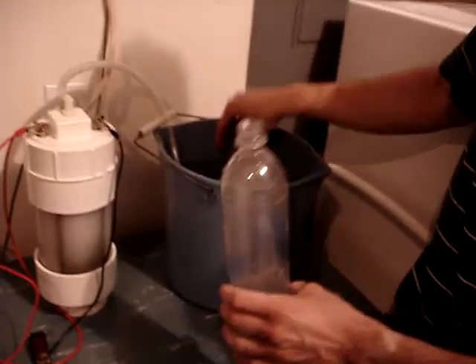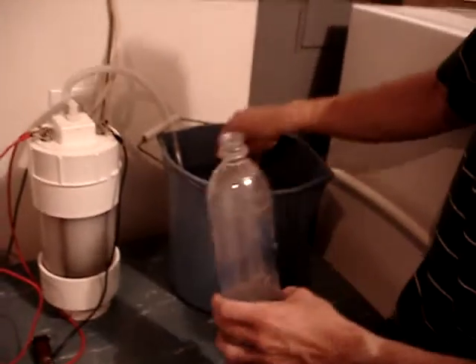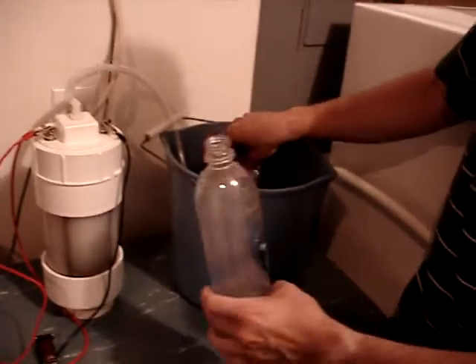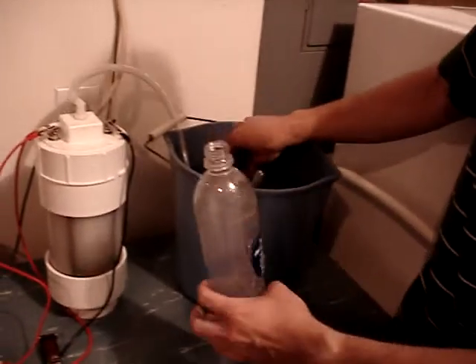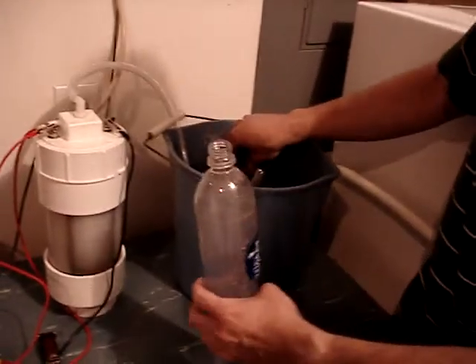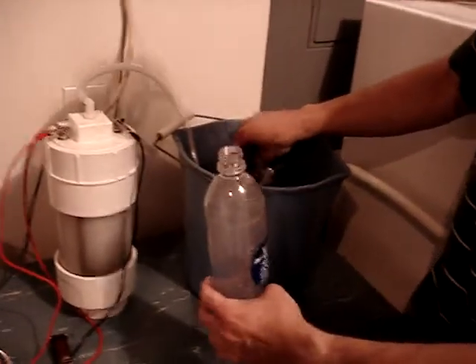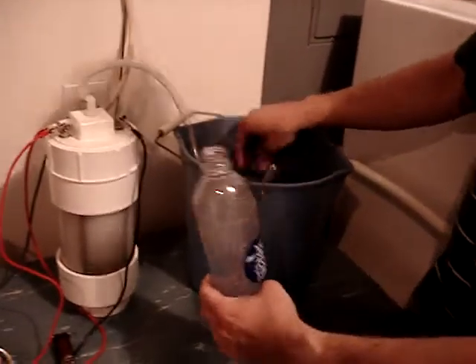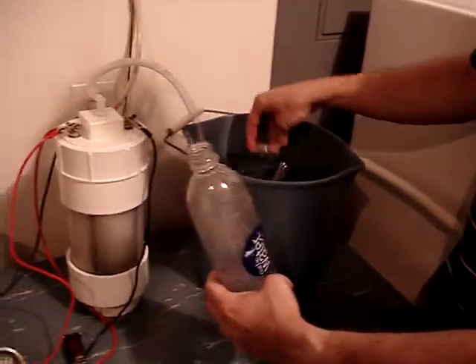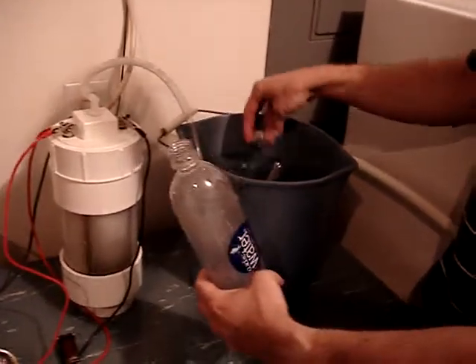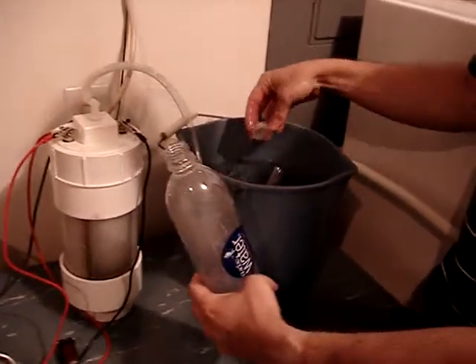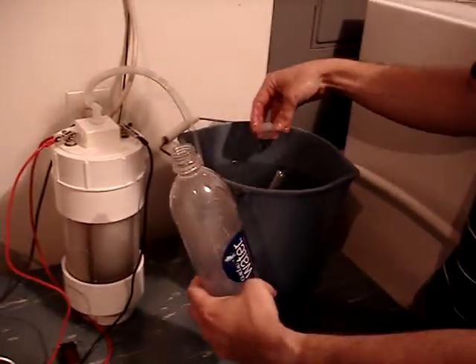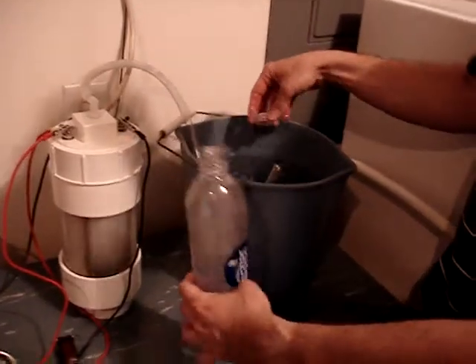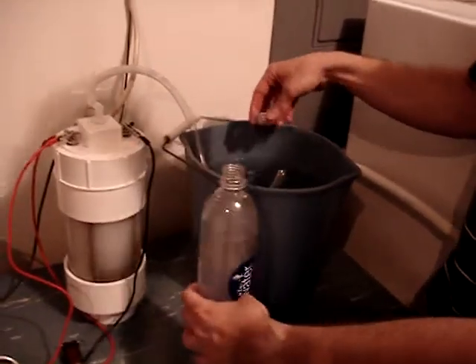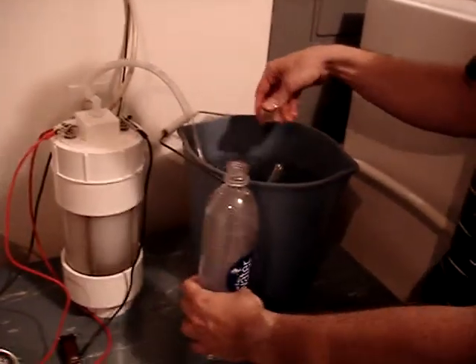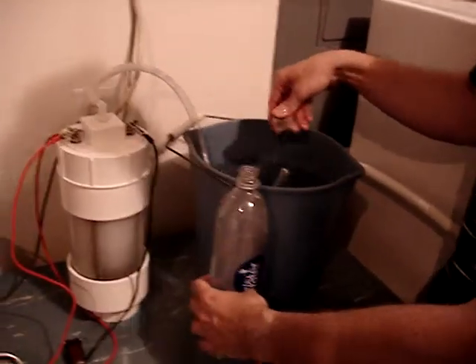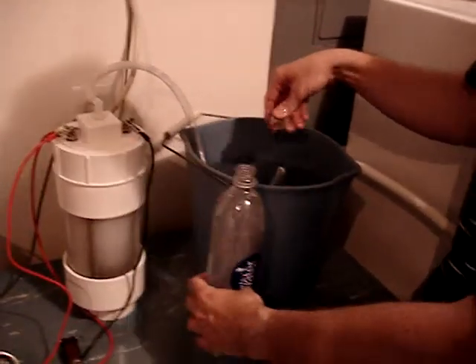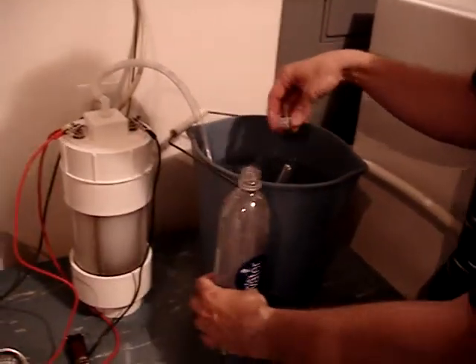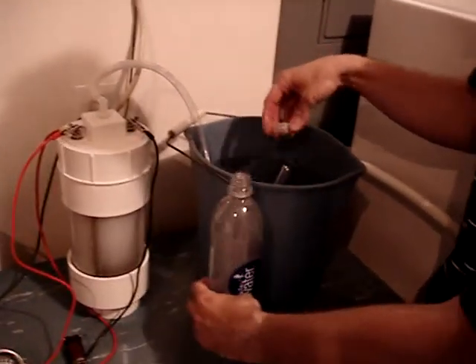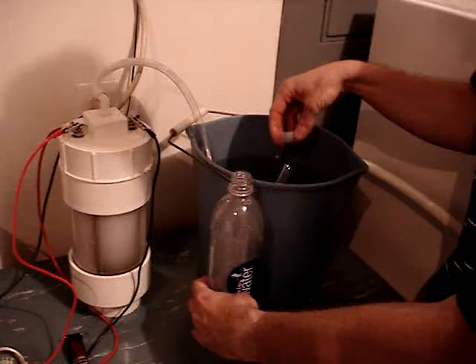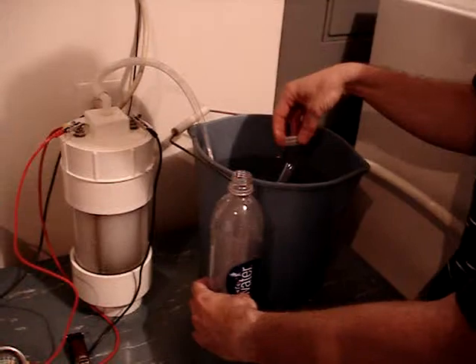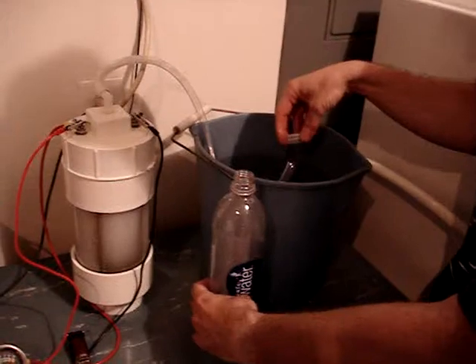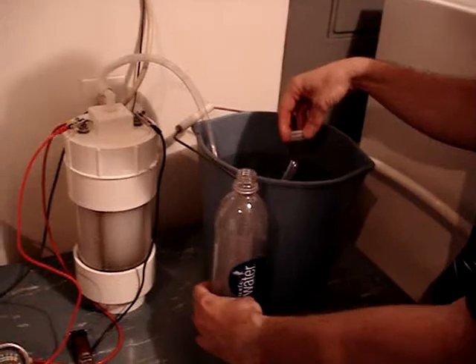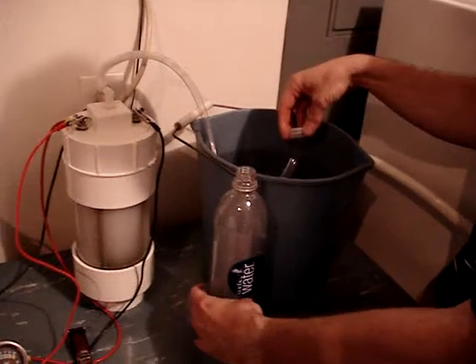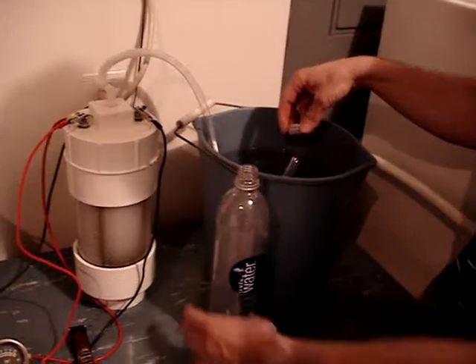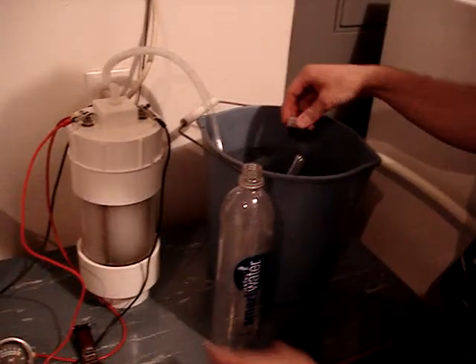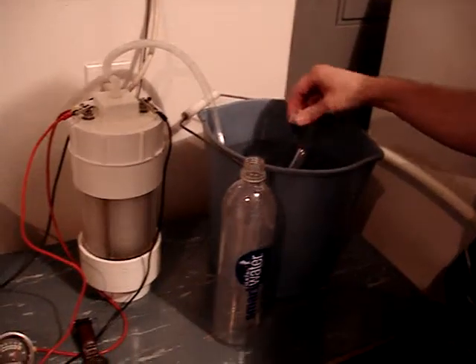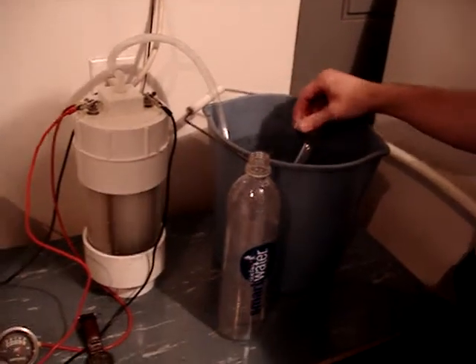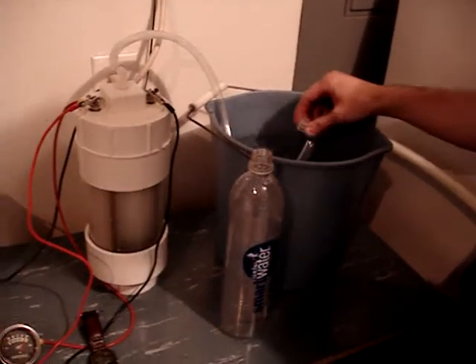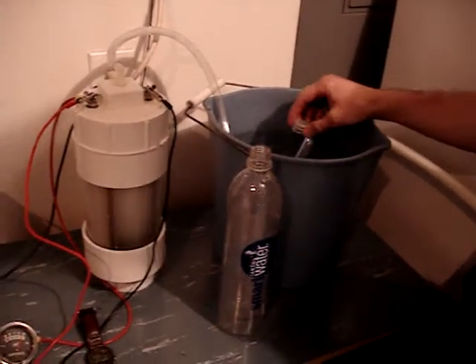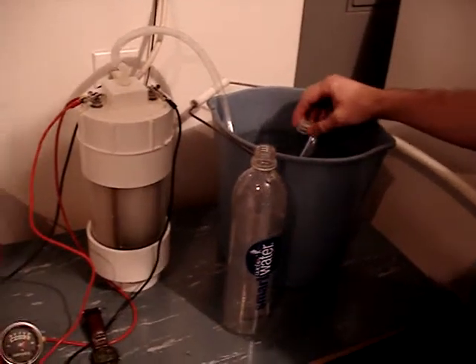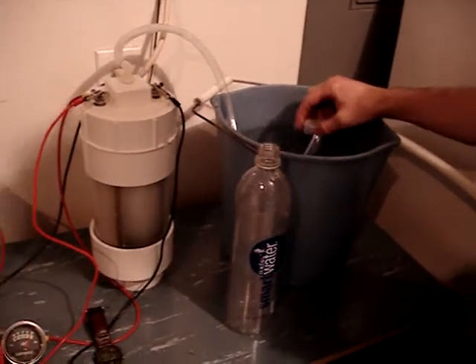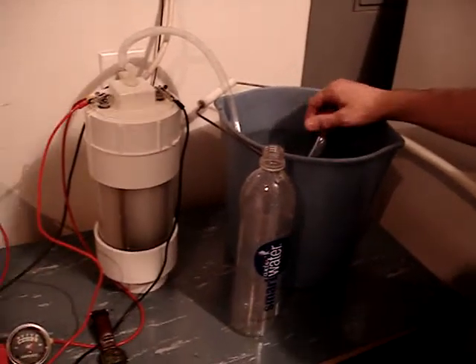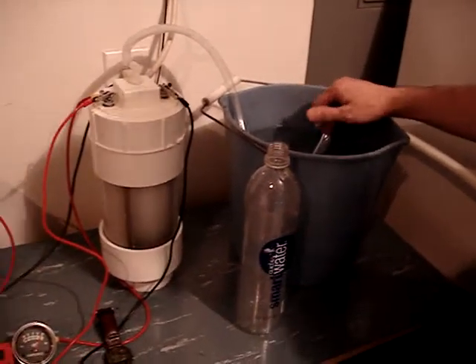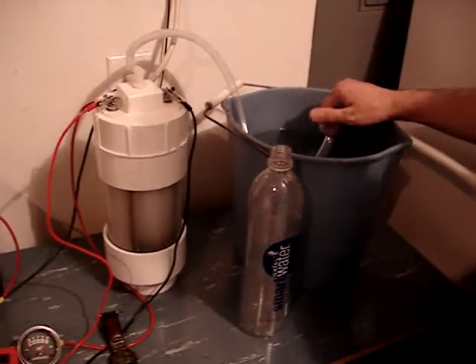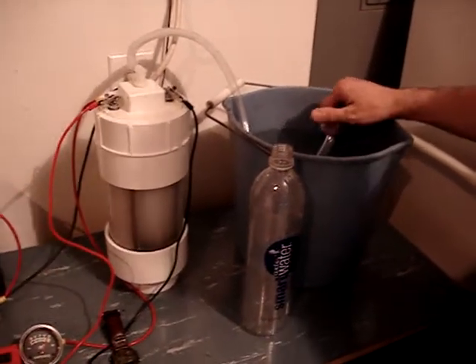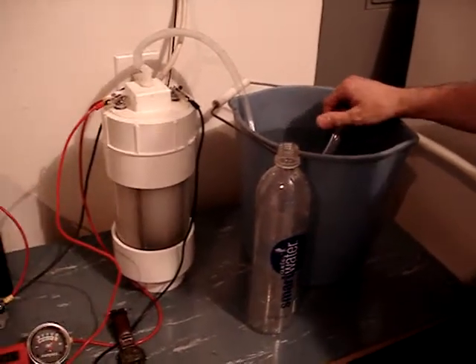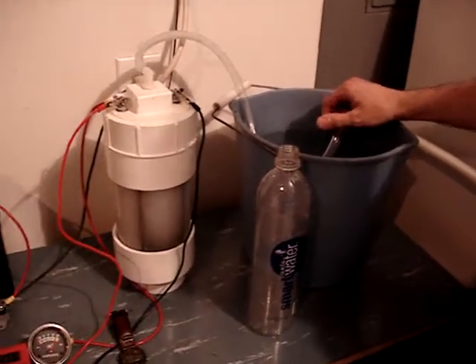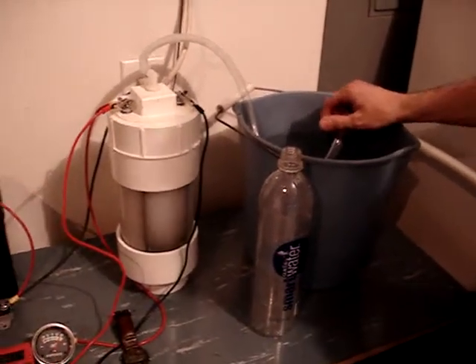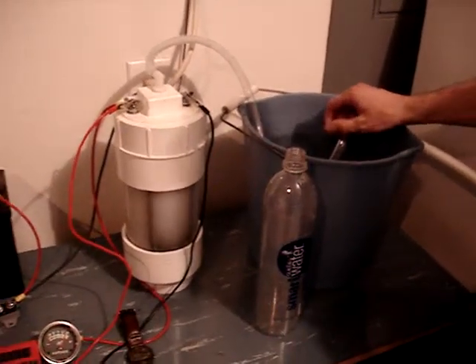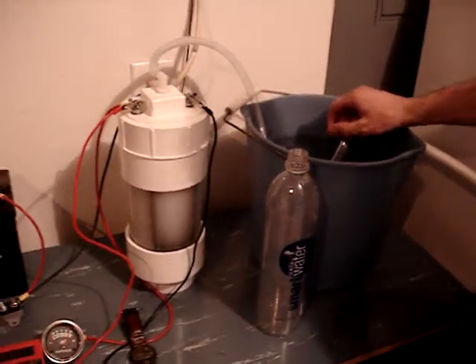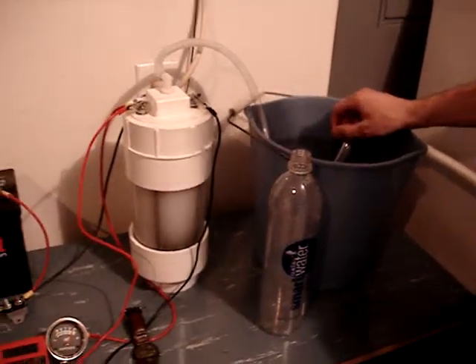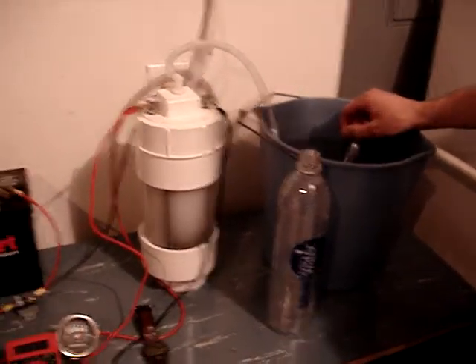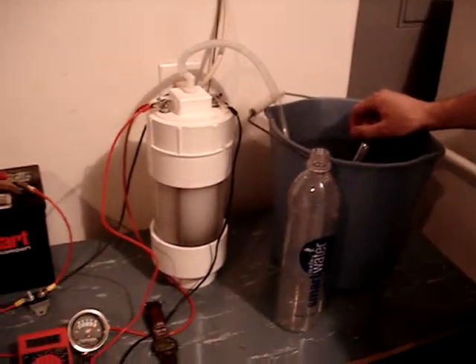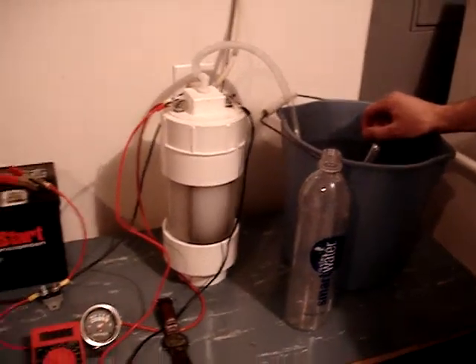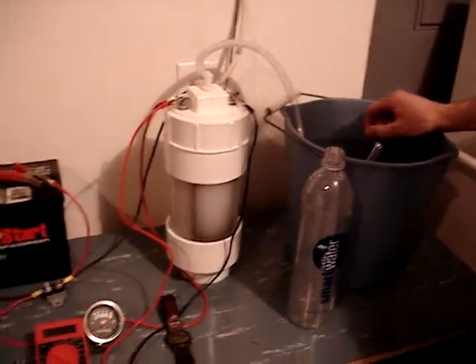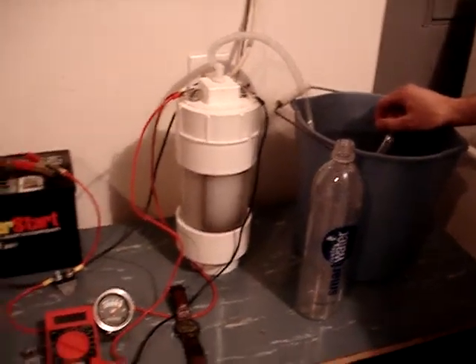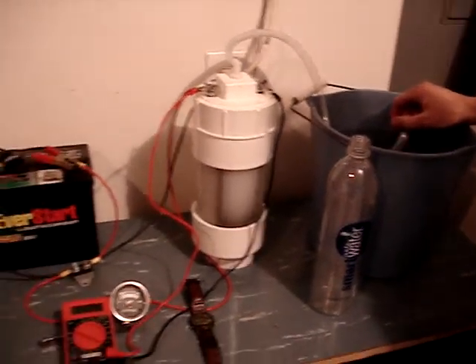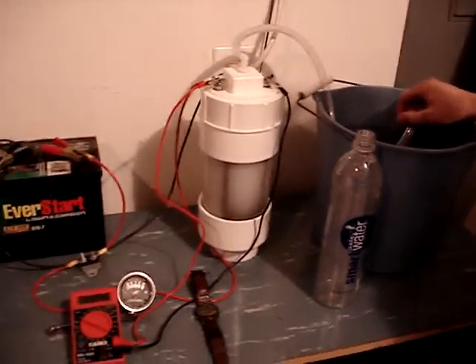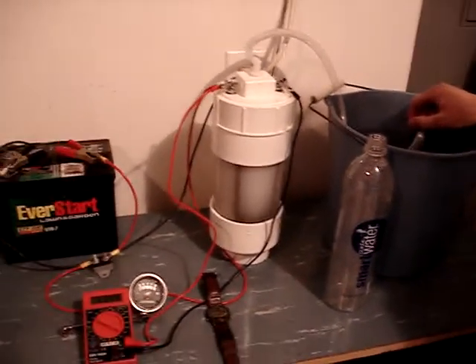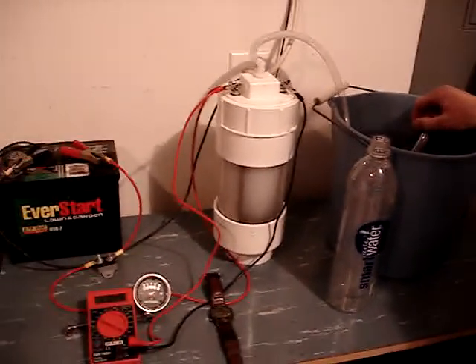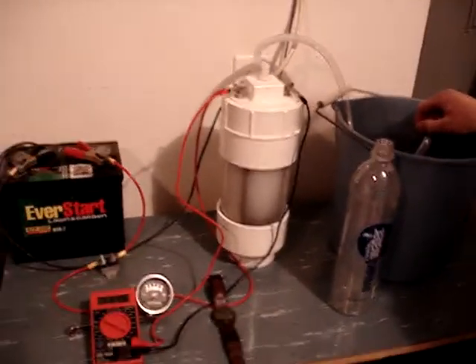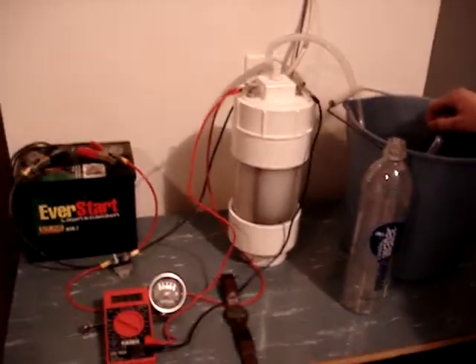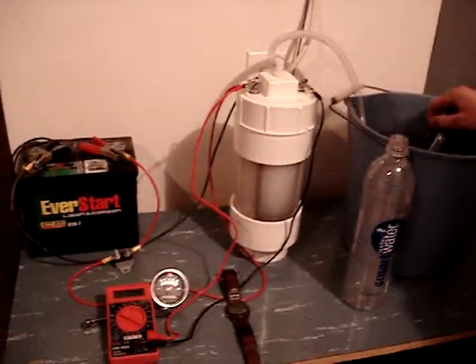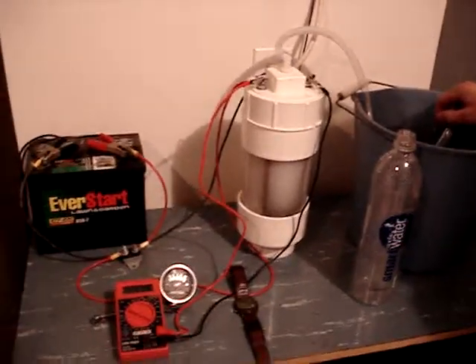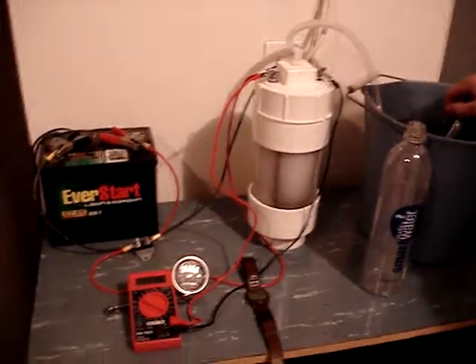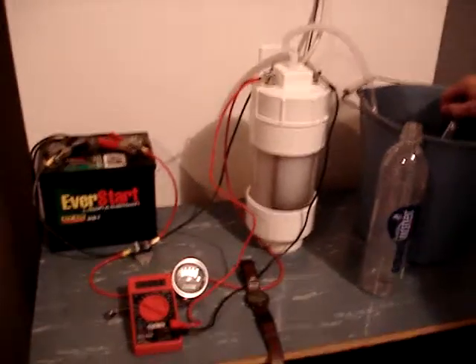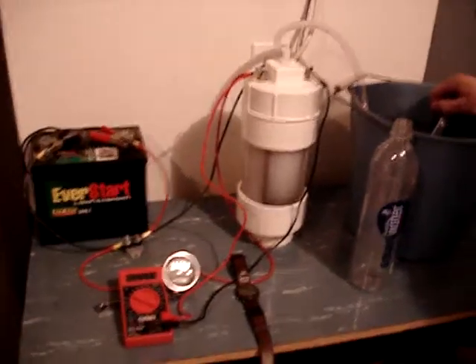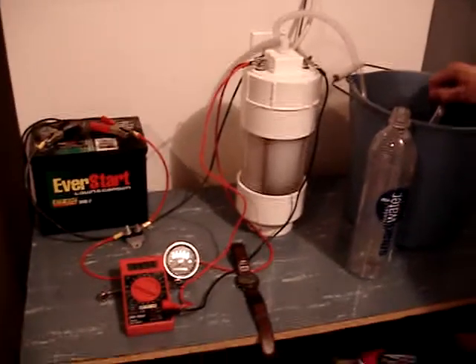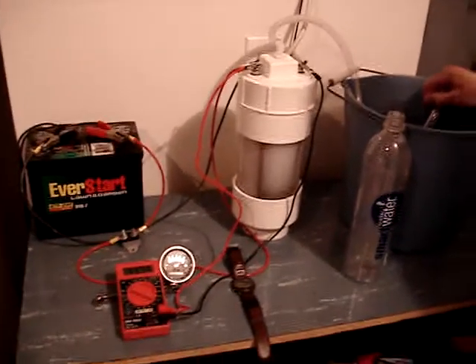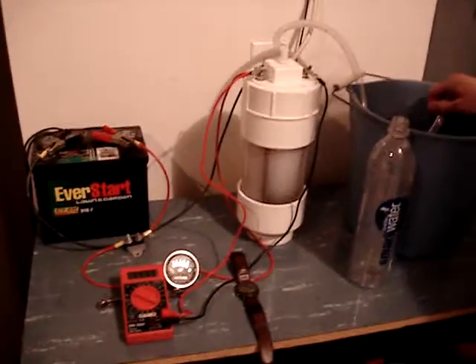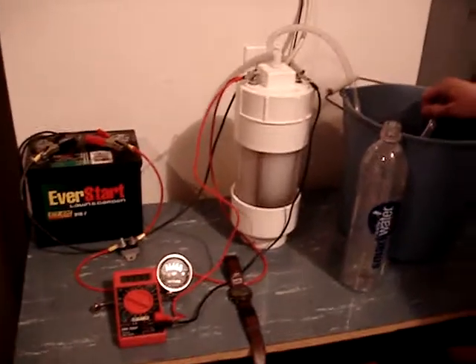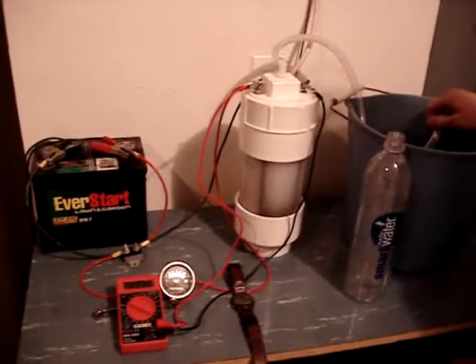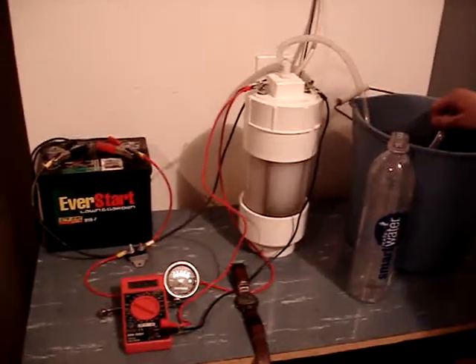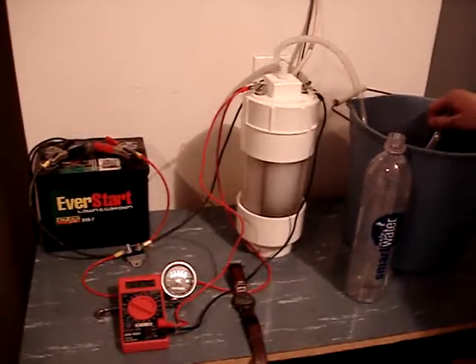That concludes our test of the output of our 16-plate generator. Thank you, have a good day.